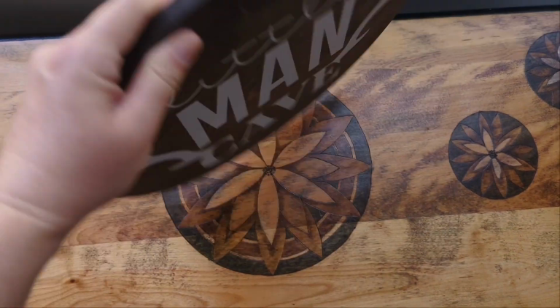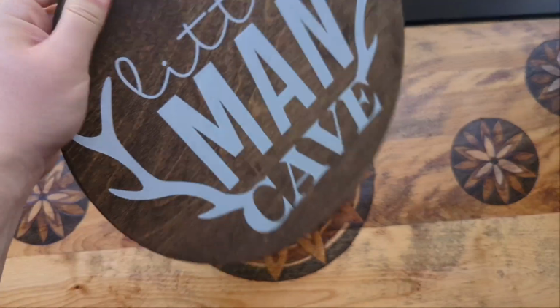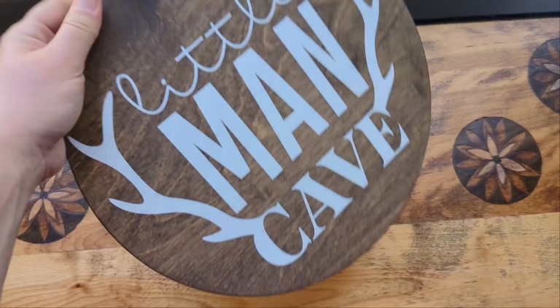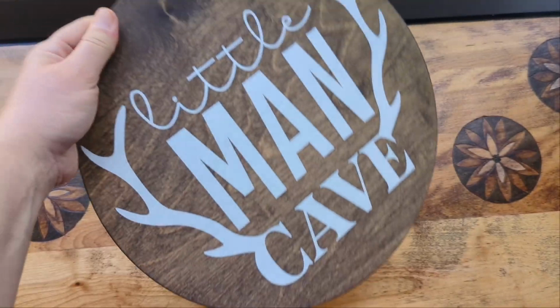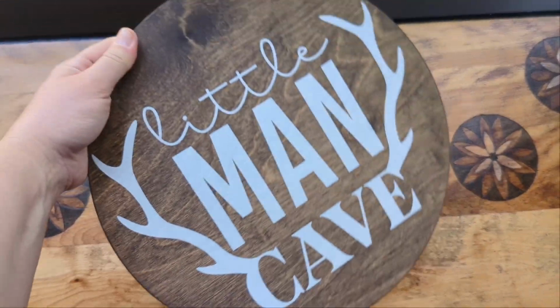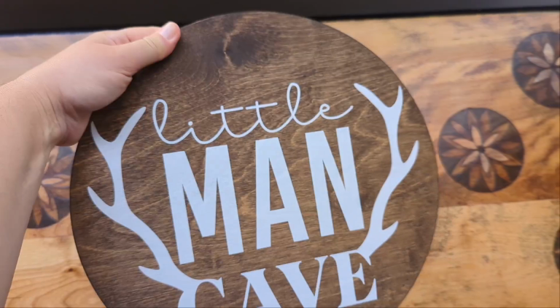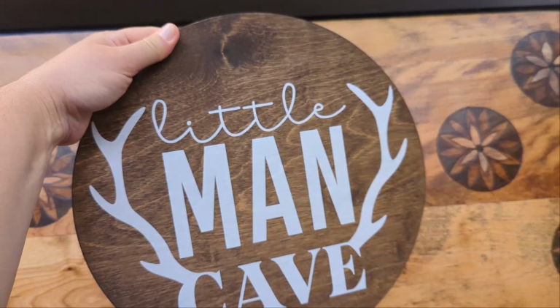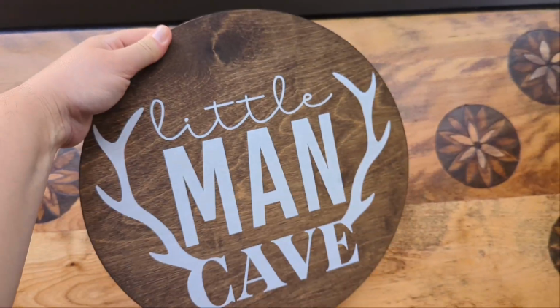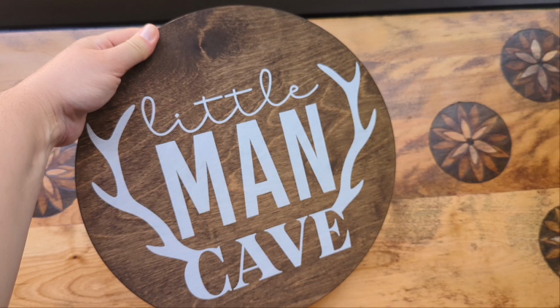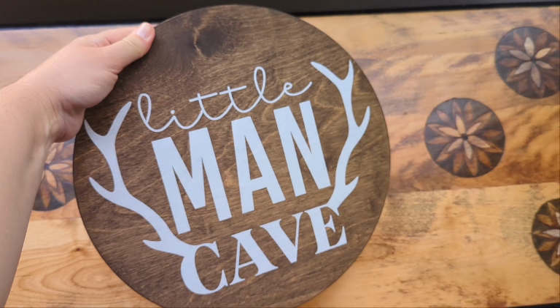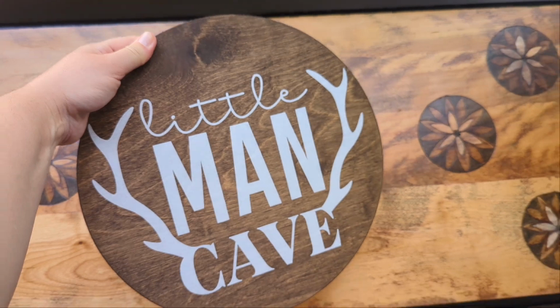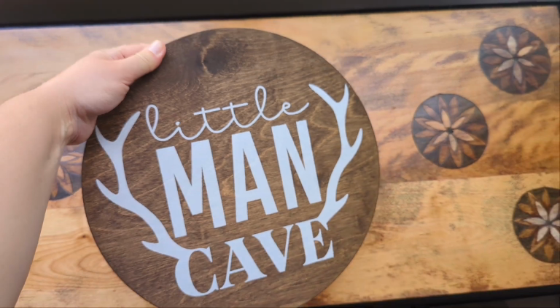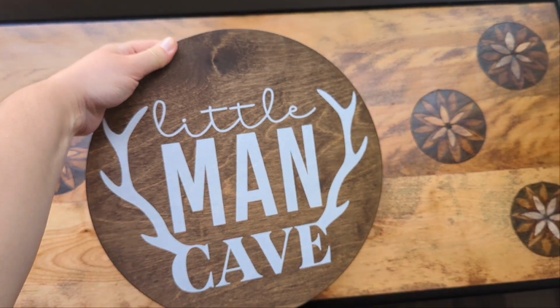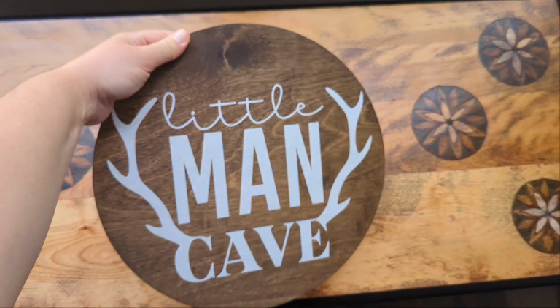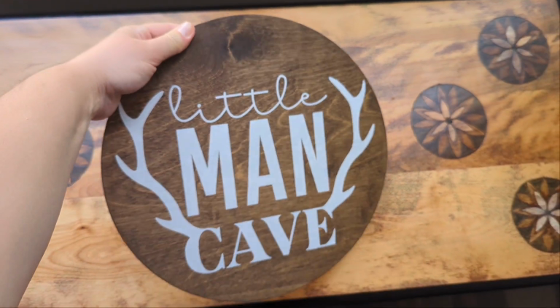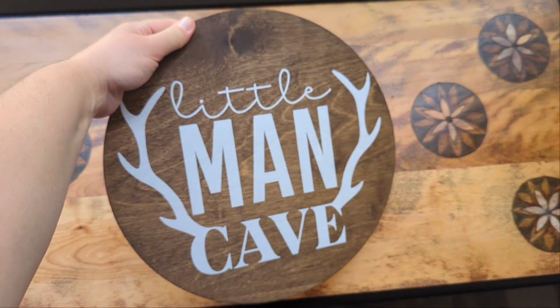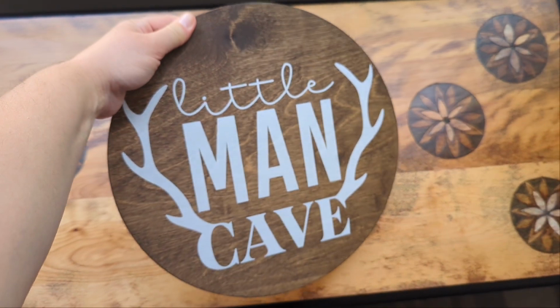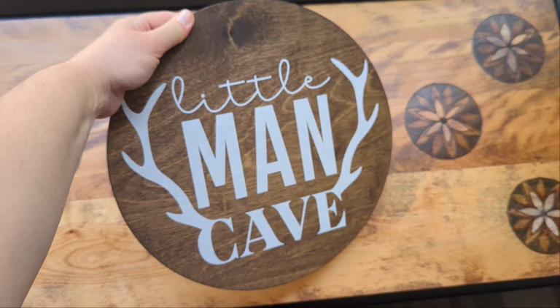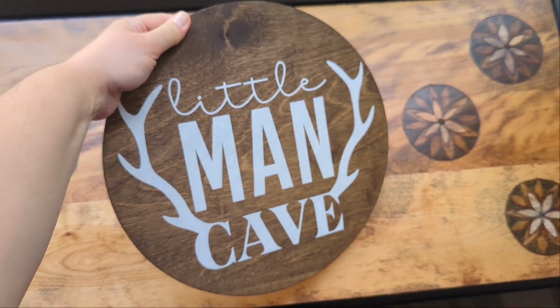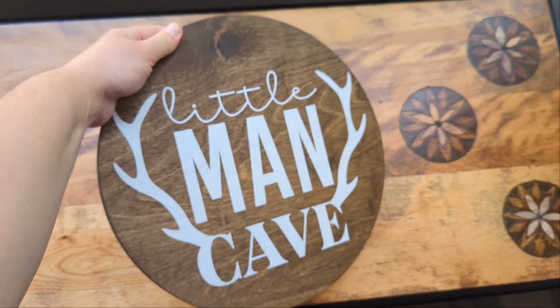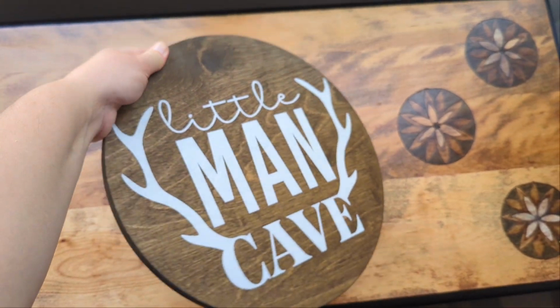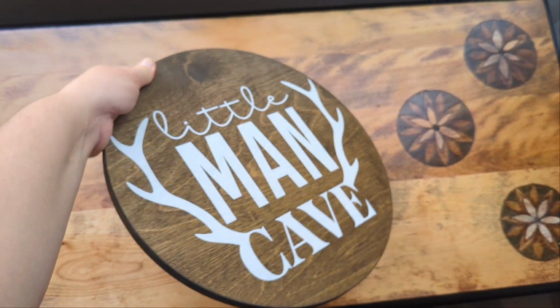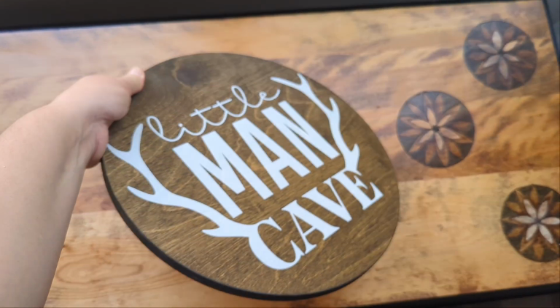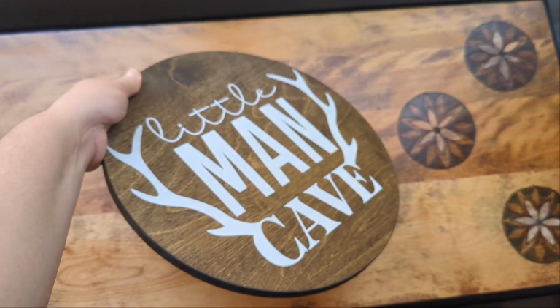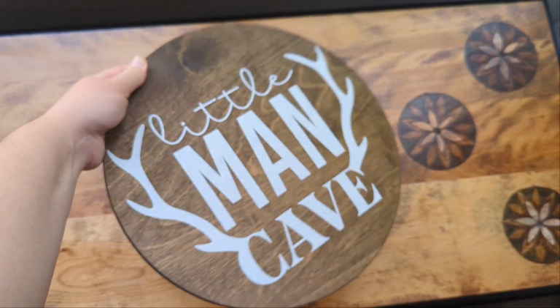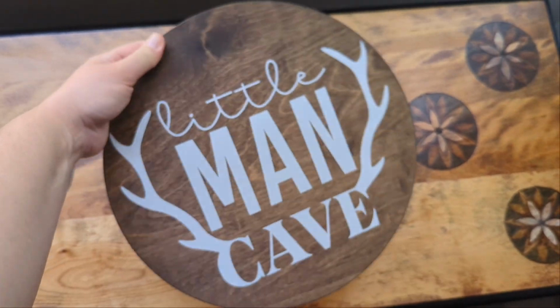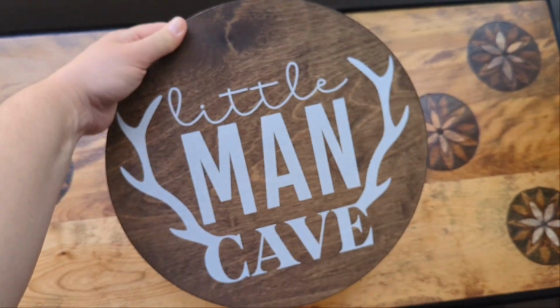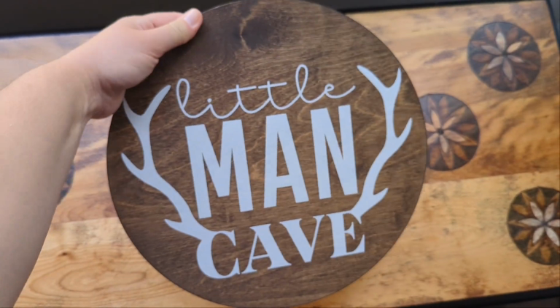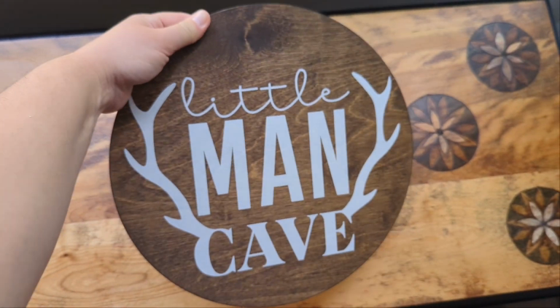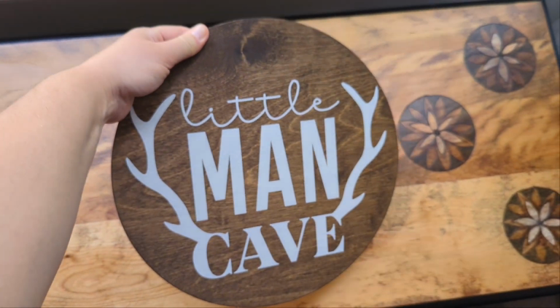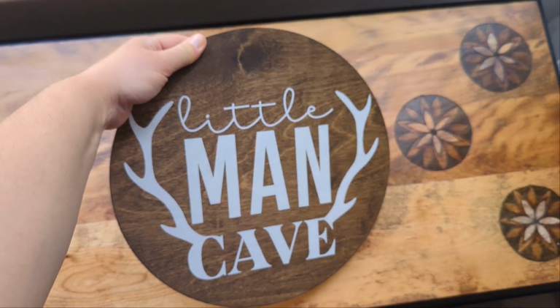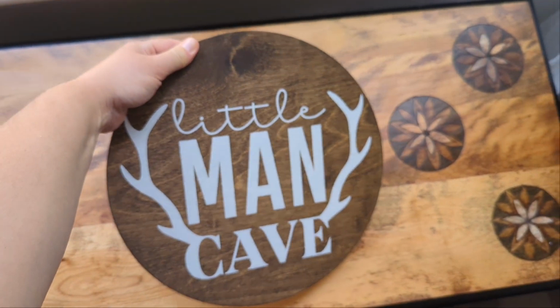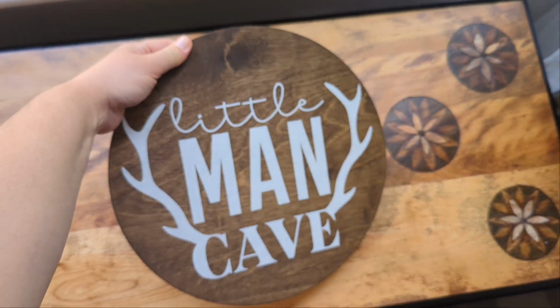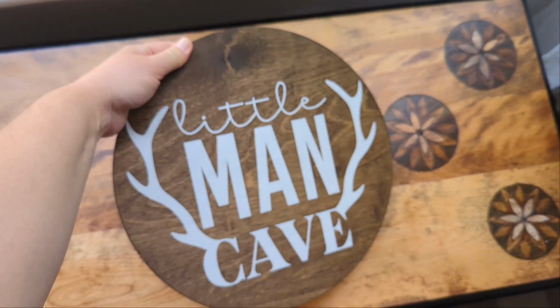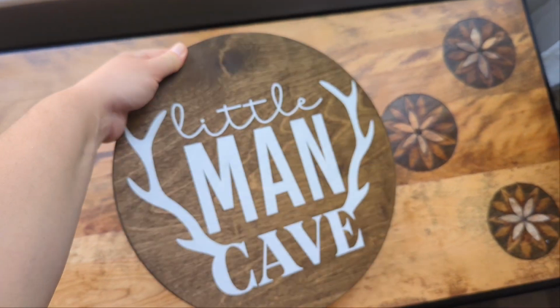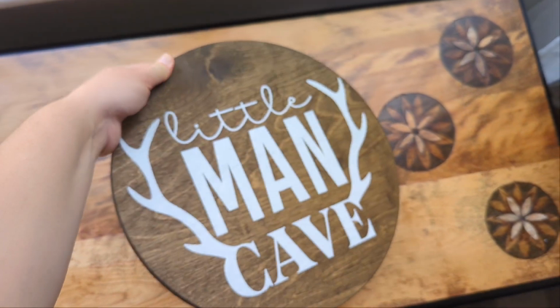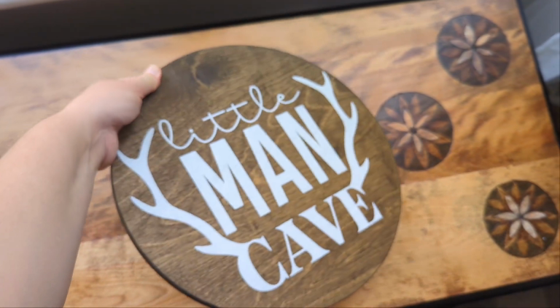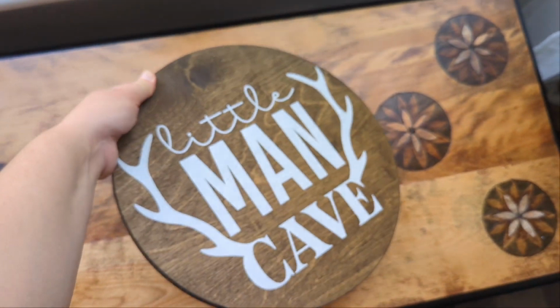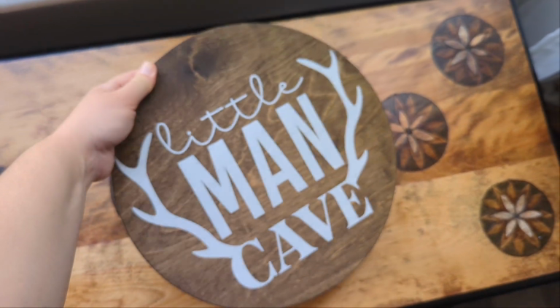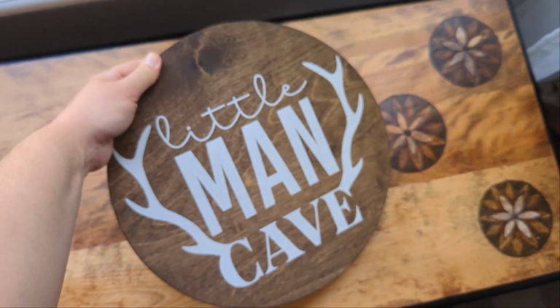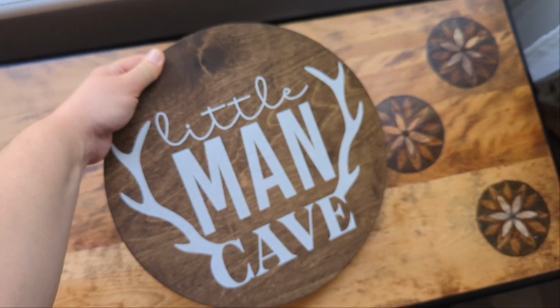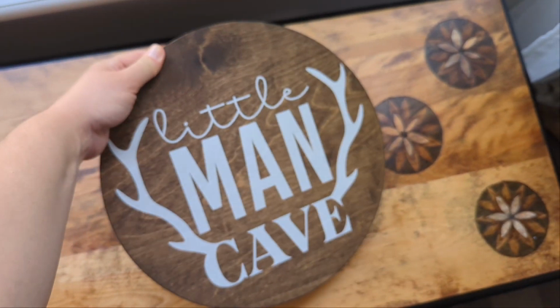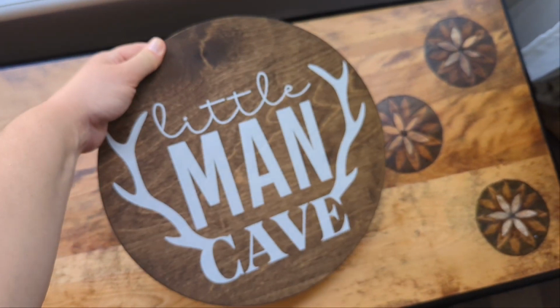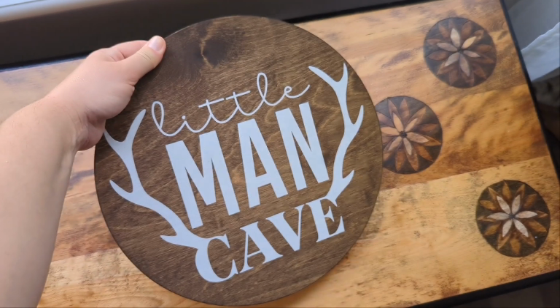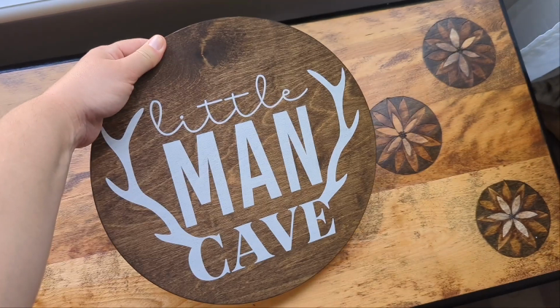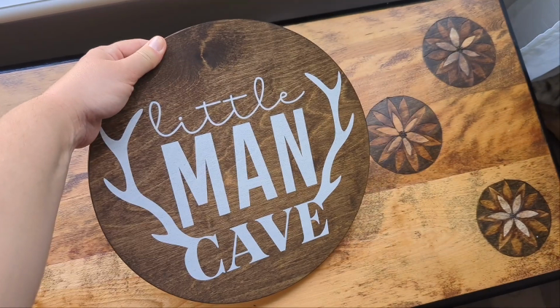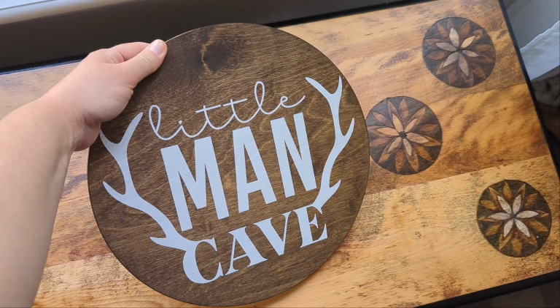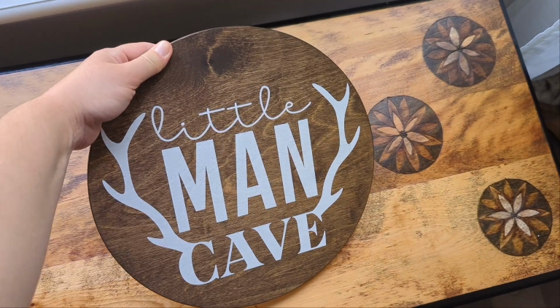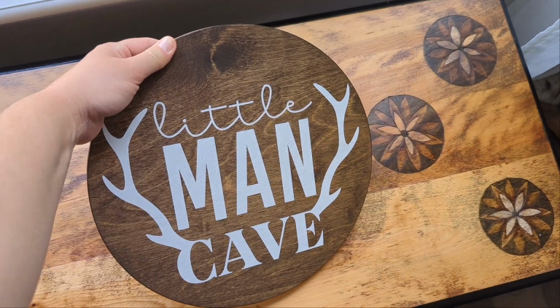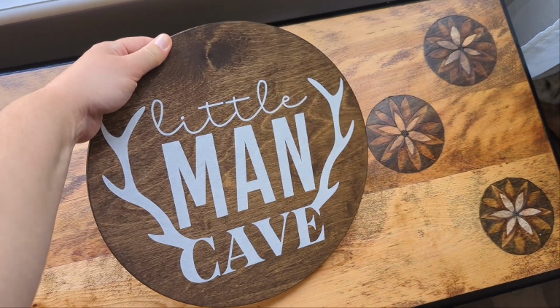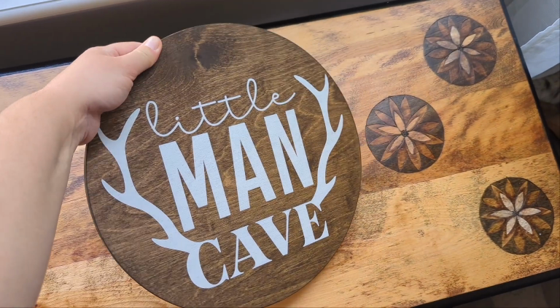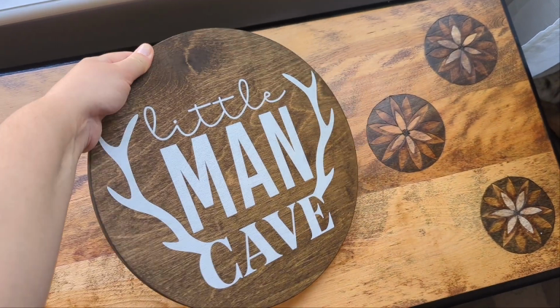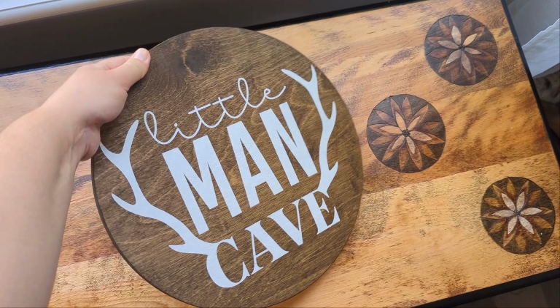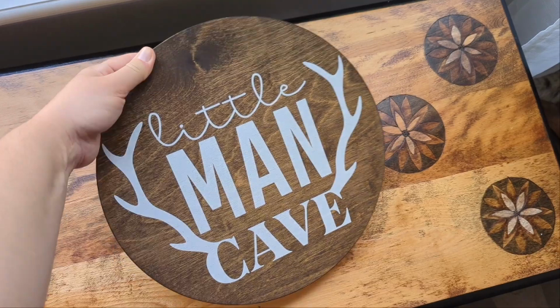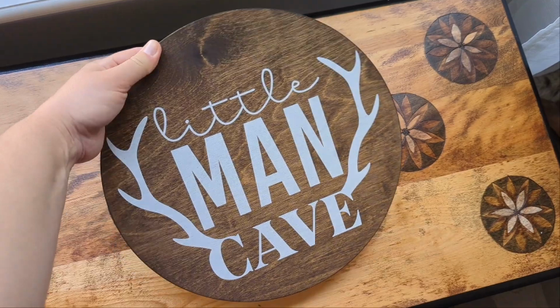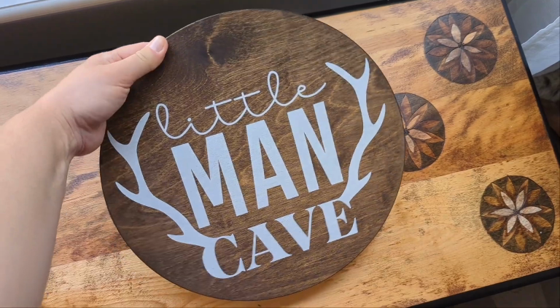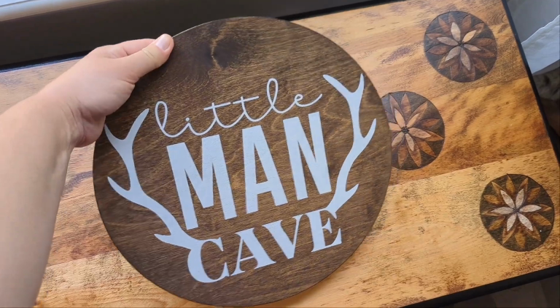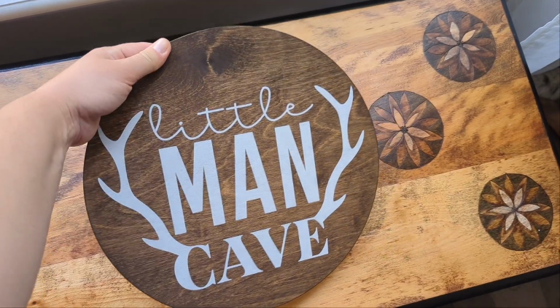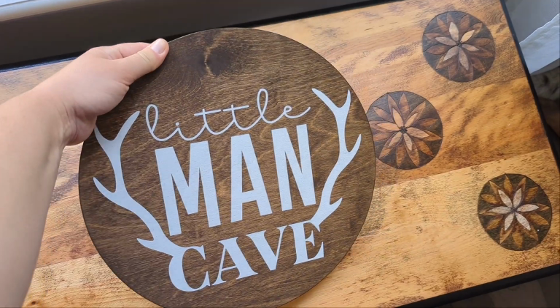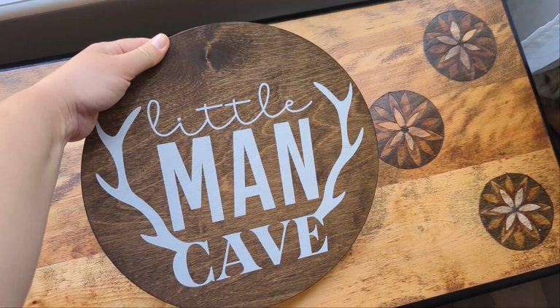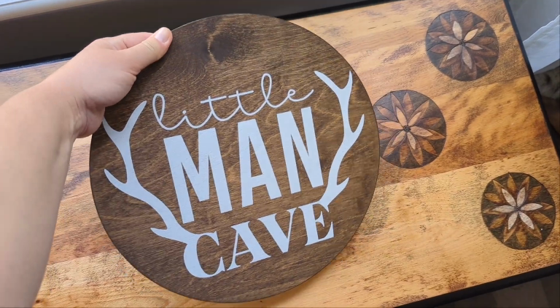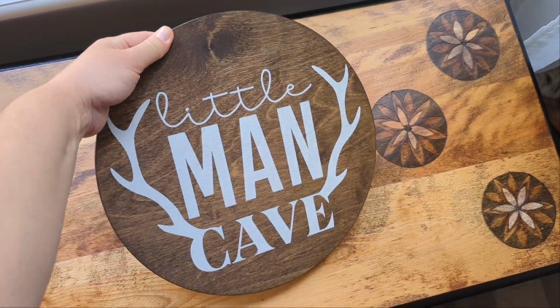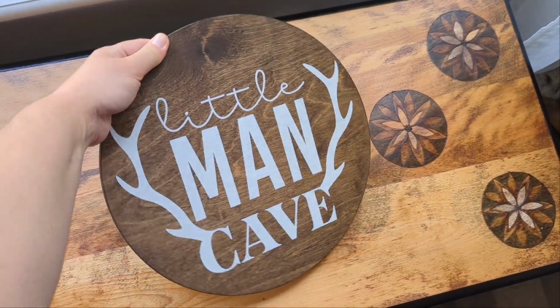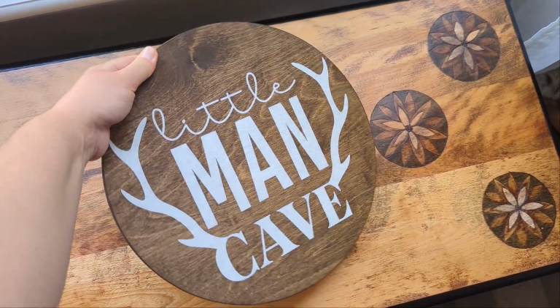So super nice. Excited to put it up. Very, very cute for kind of a woodland mountain nursery decor.